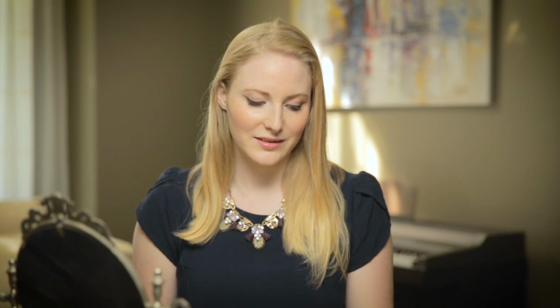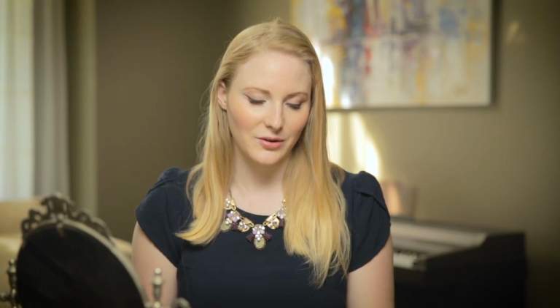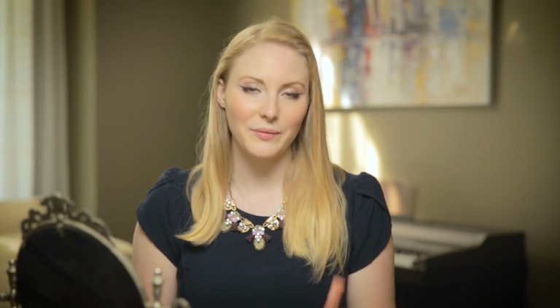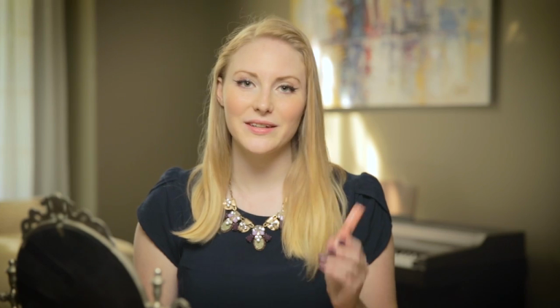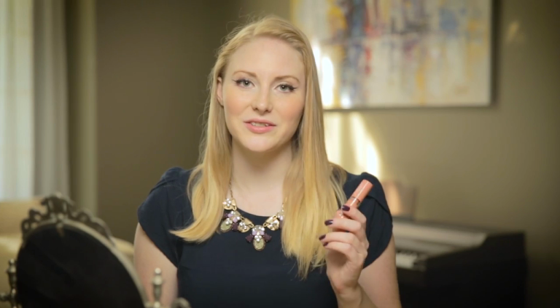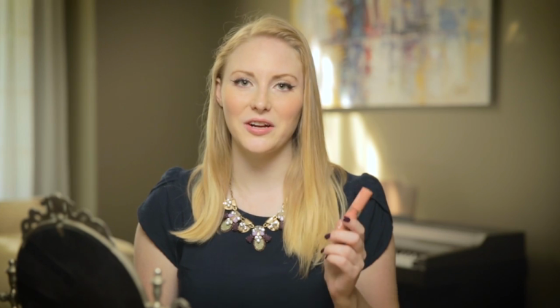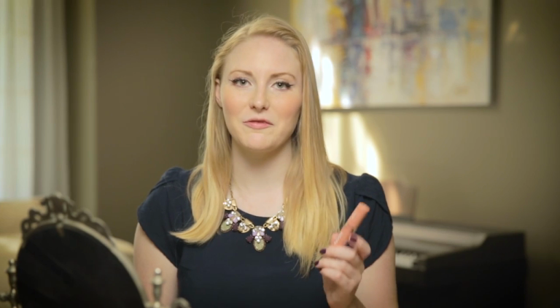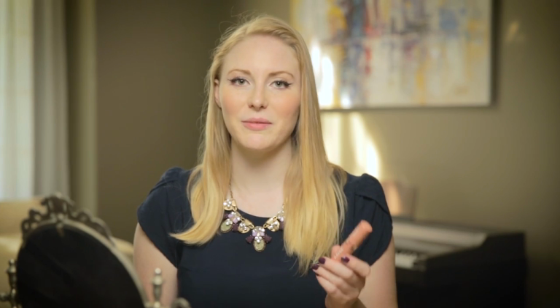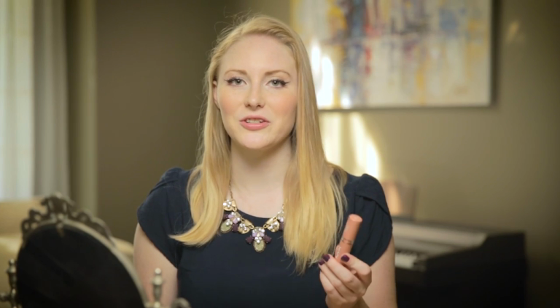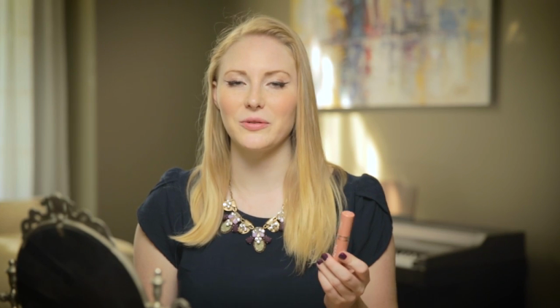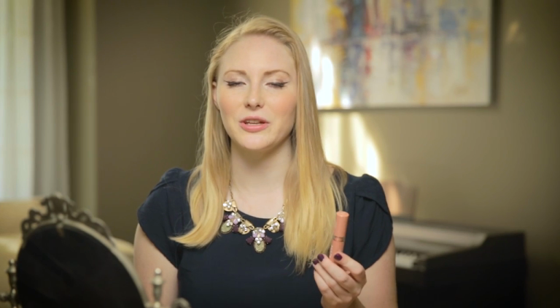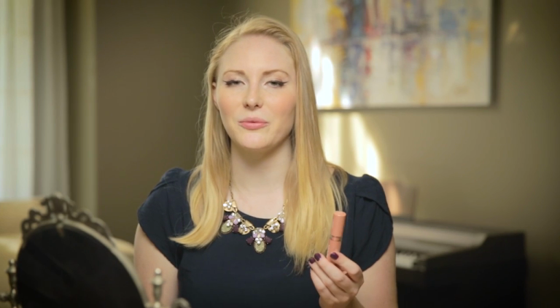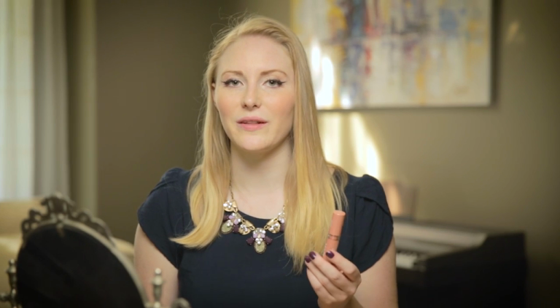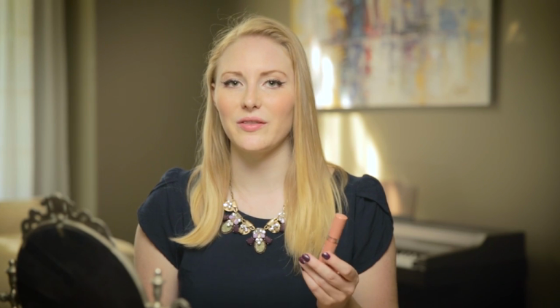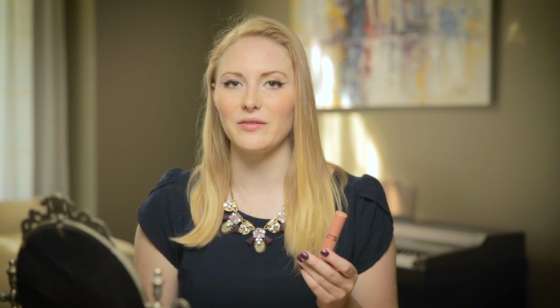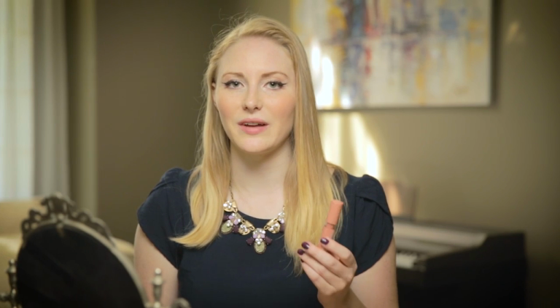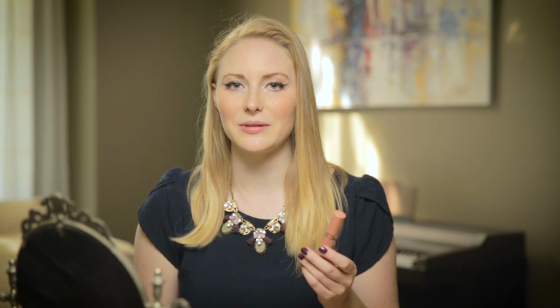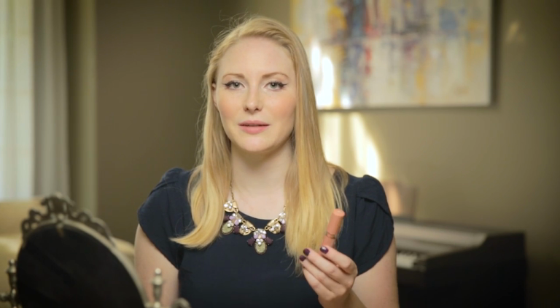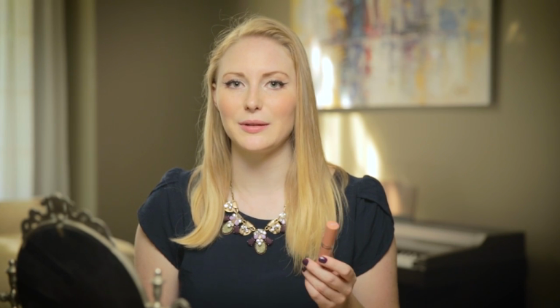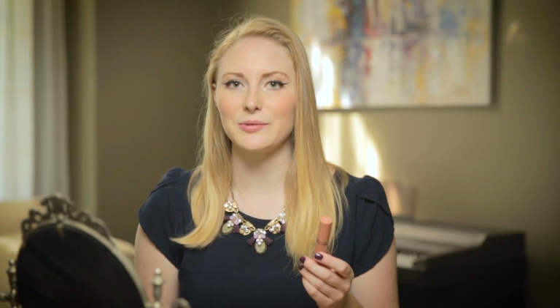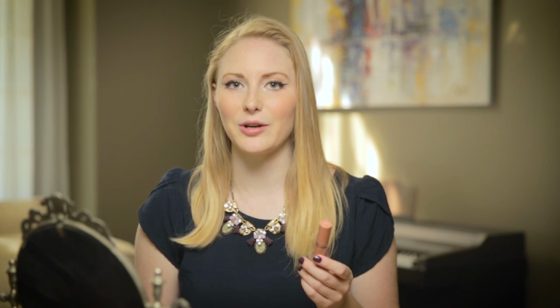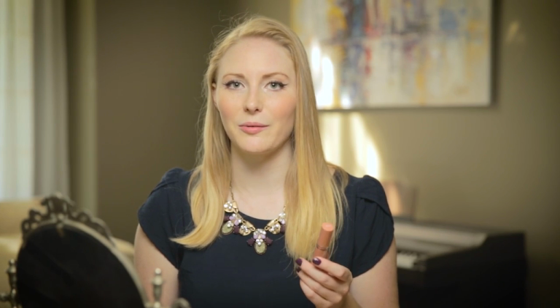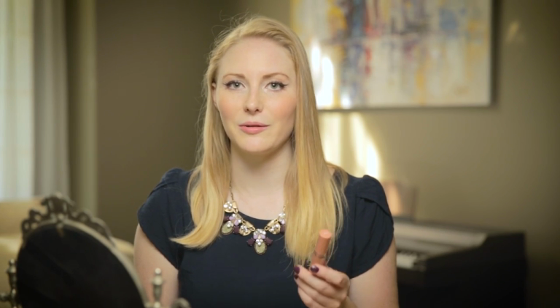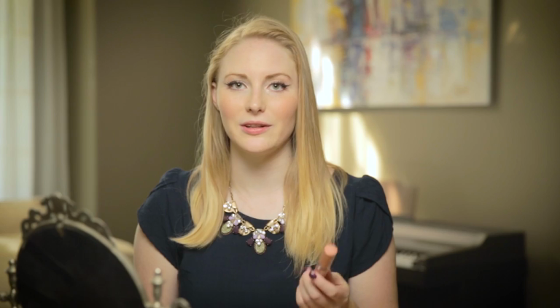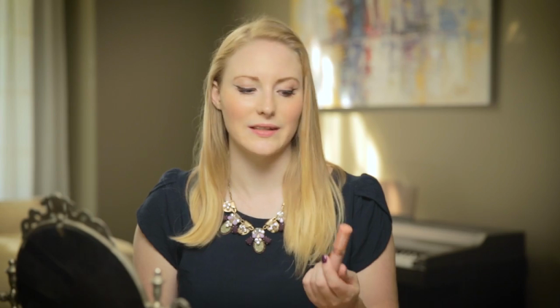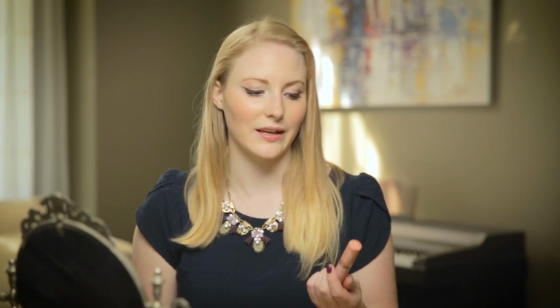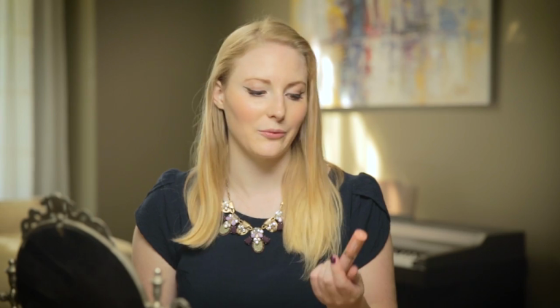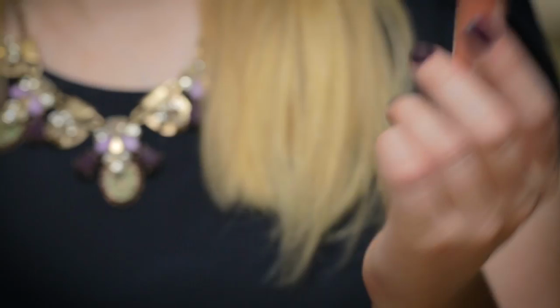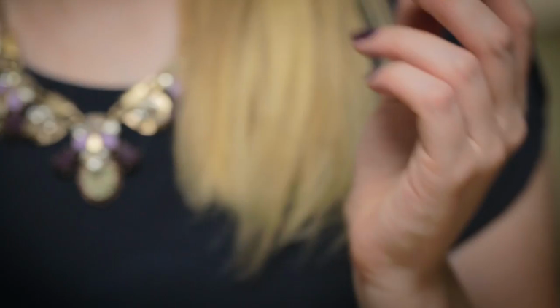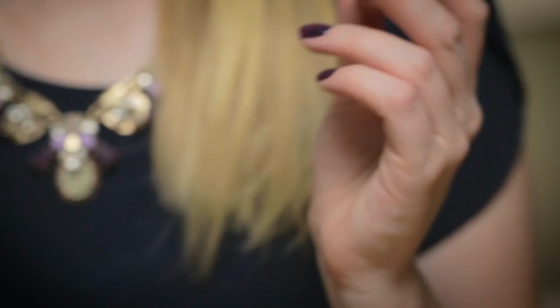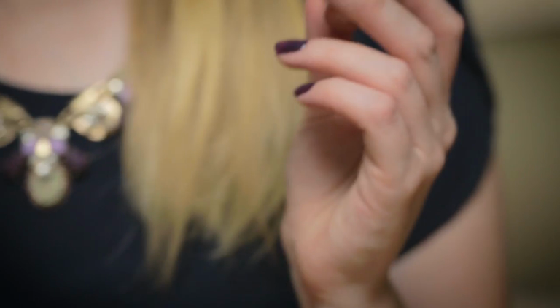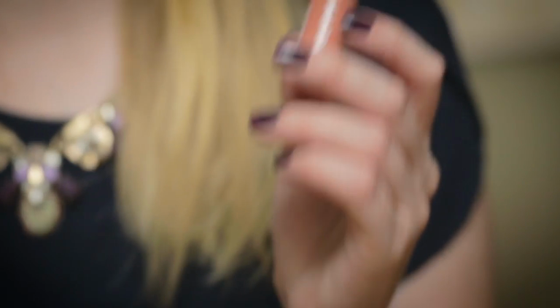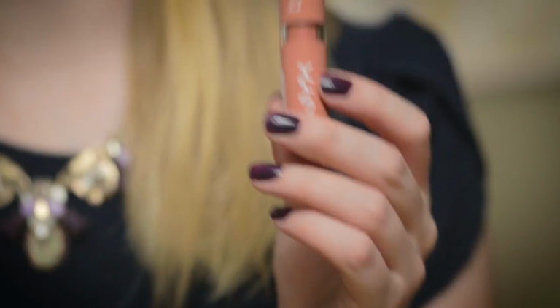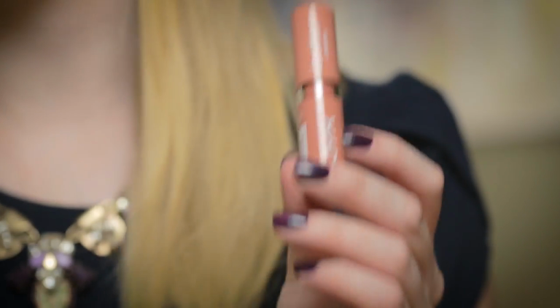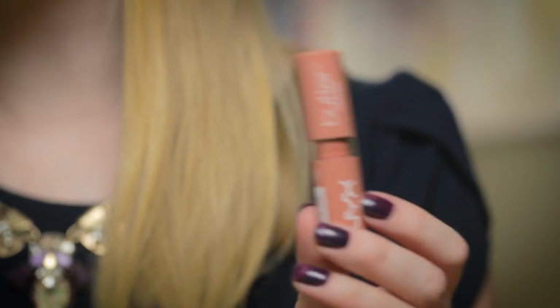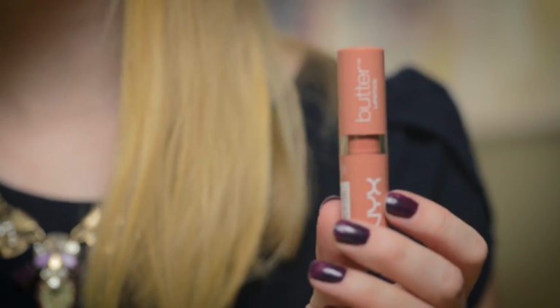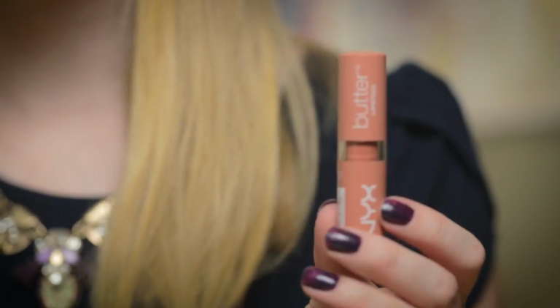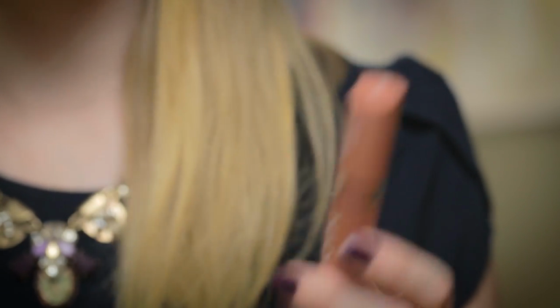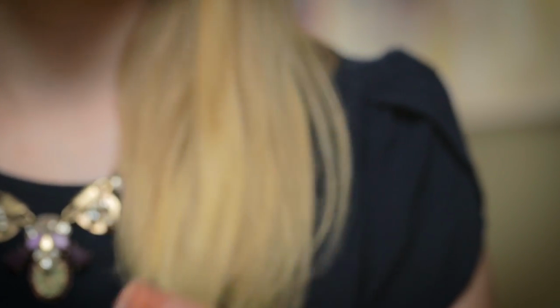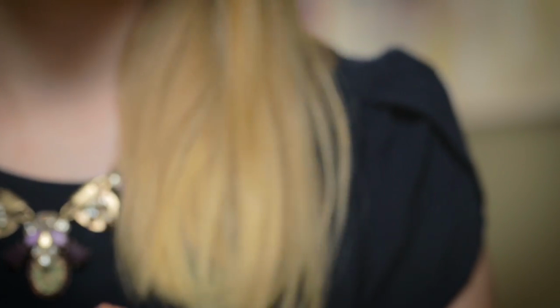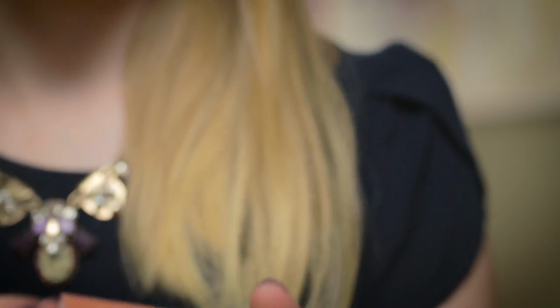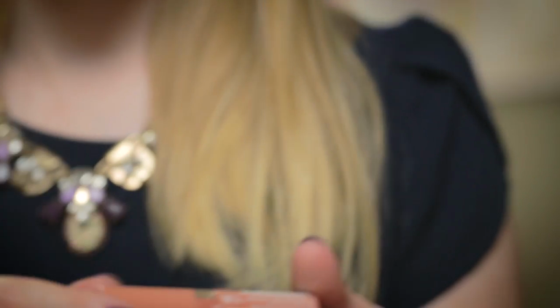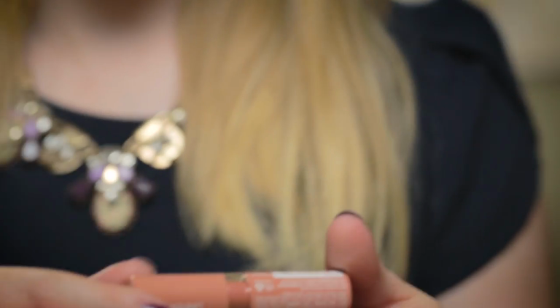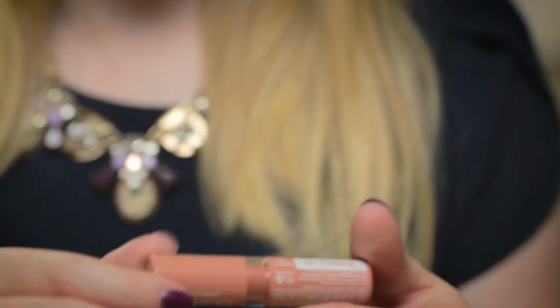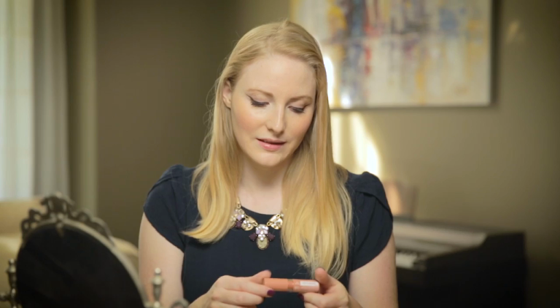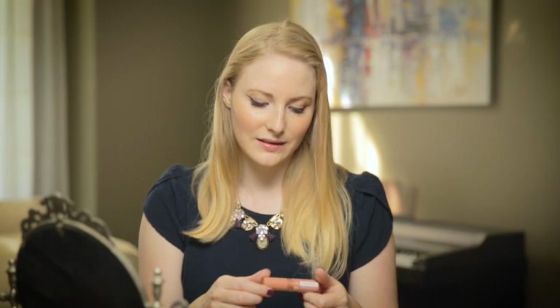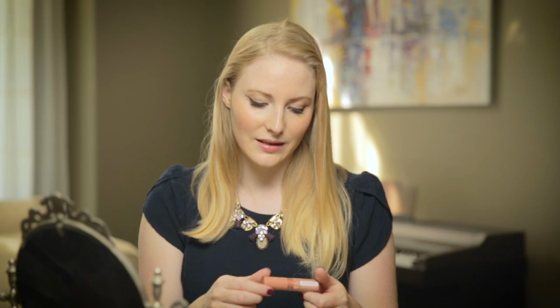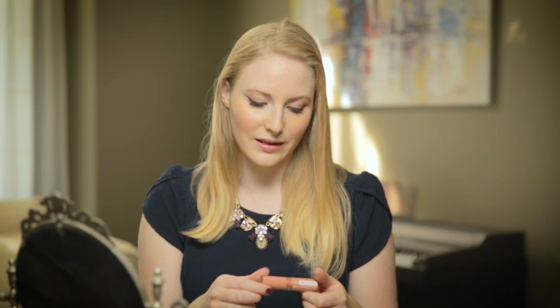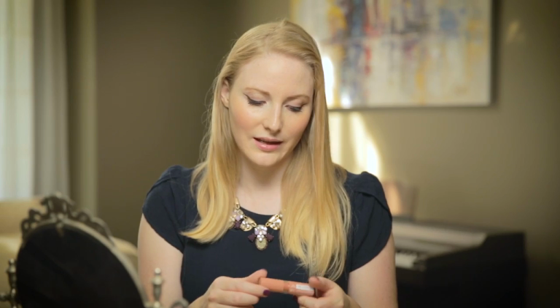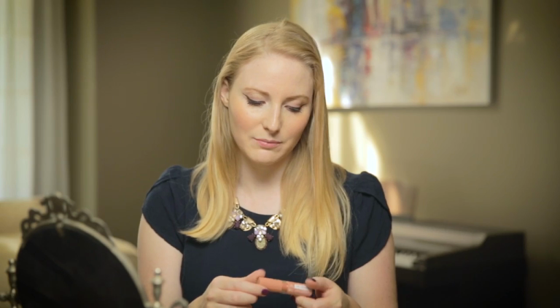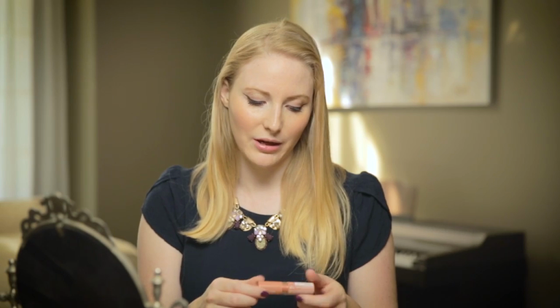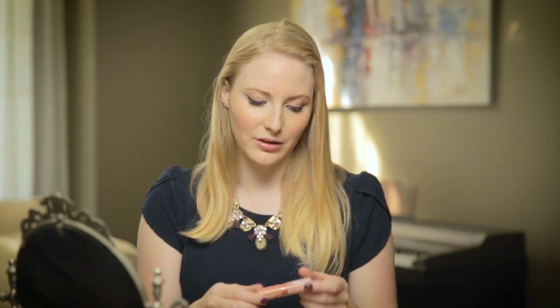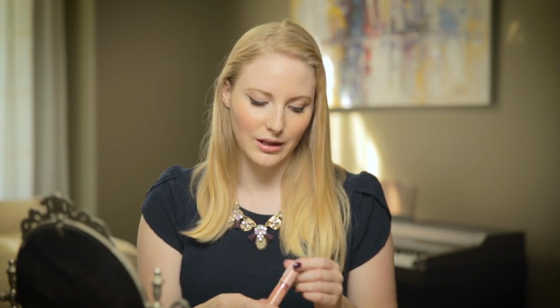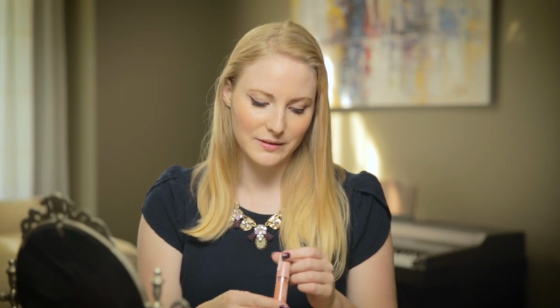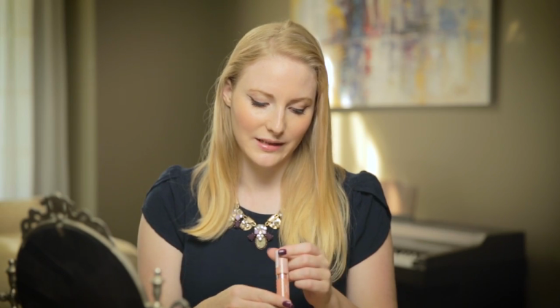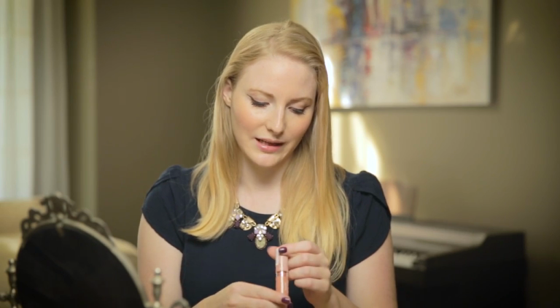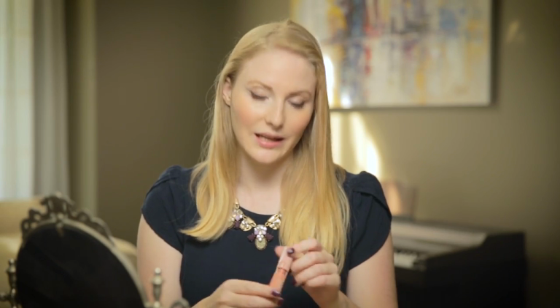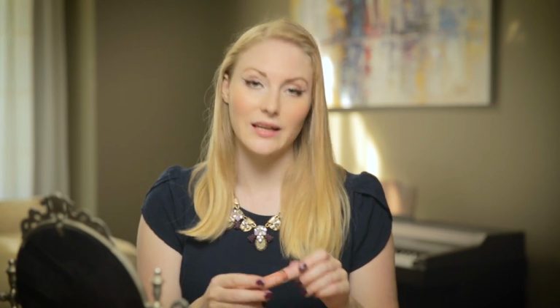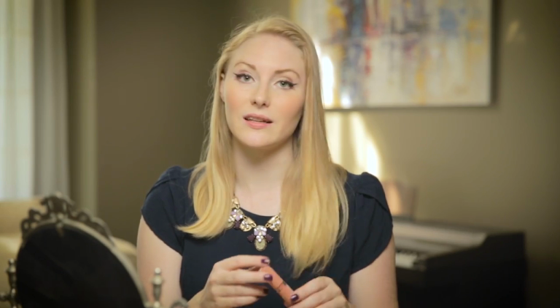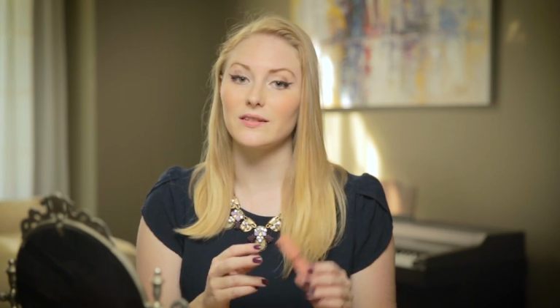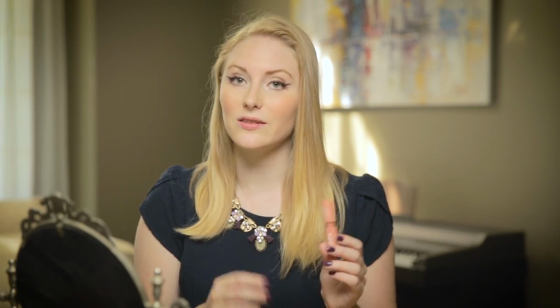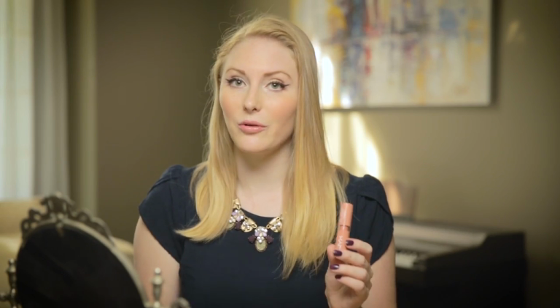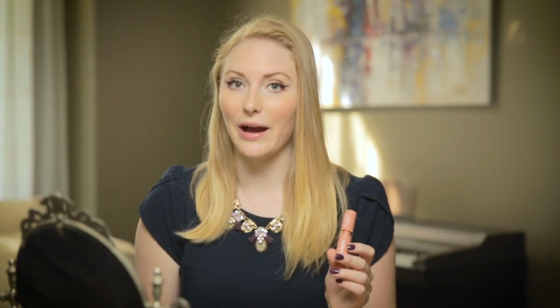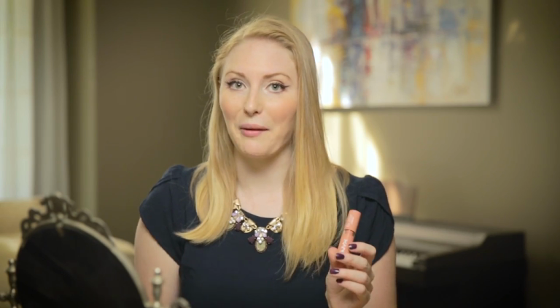I'm going to start off by showing you what the Vamped Up Lip Top Coat looks like with one of my favorite new lipsticks. This is the NYX Butter Lipstick in Snowcap.